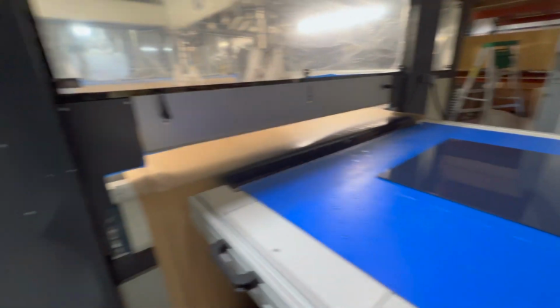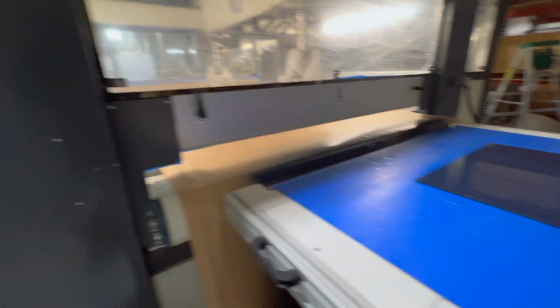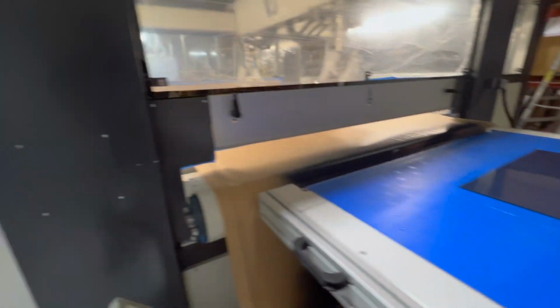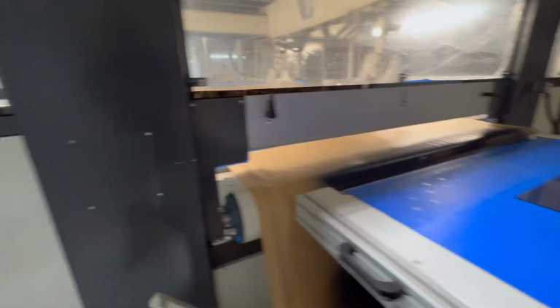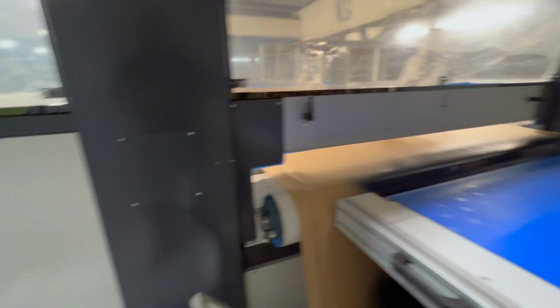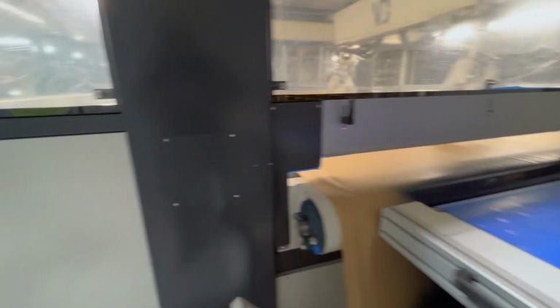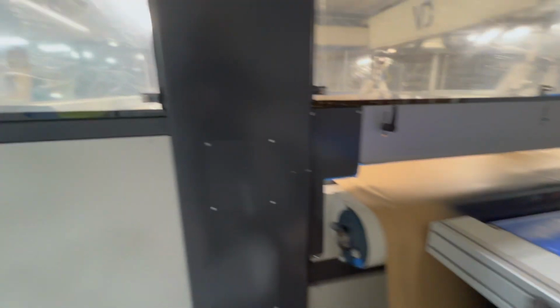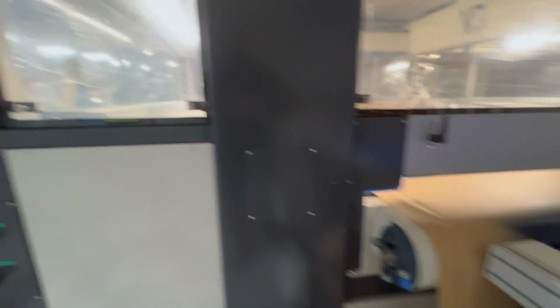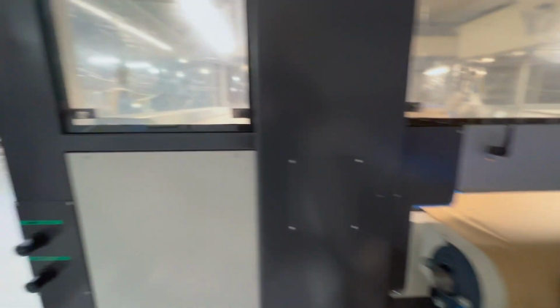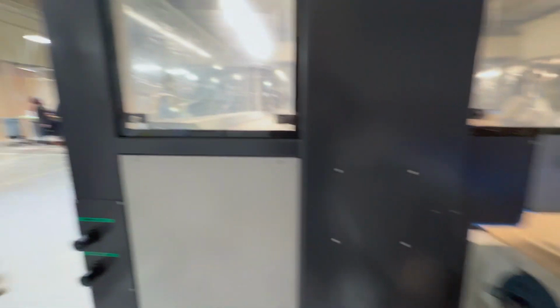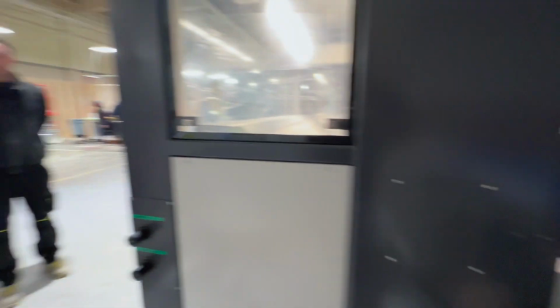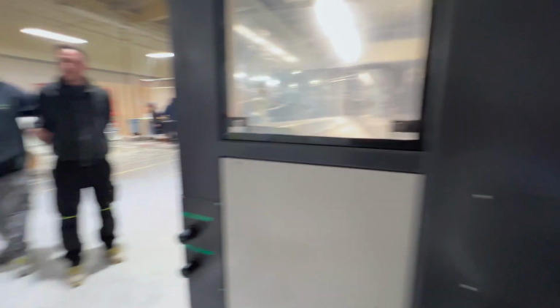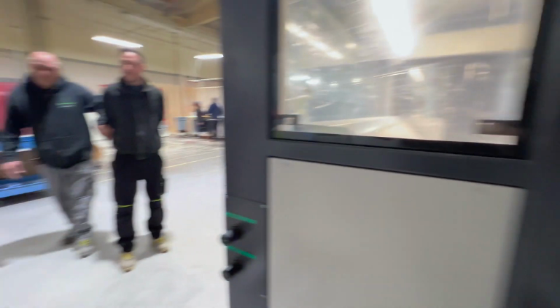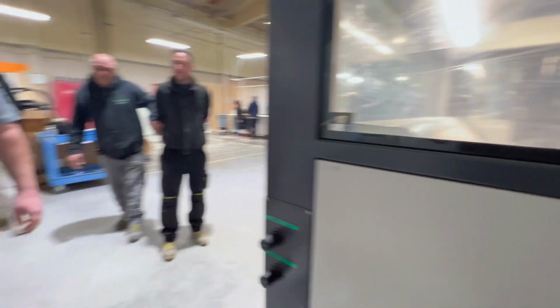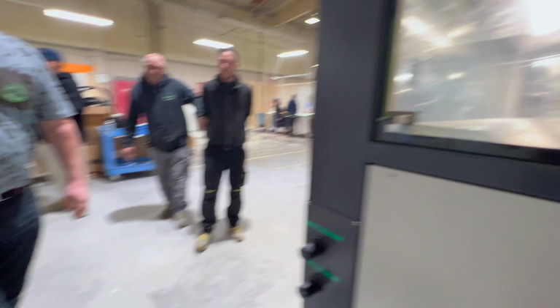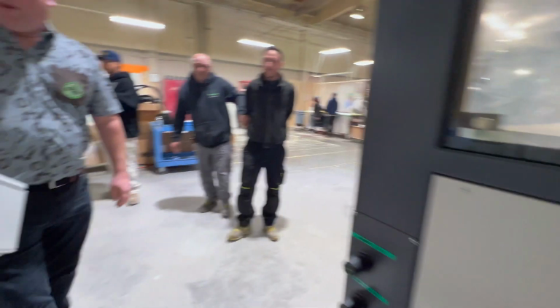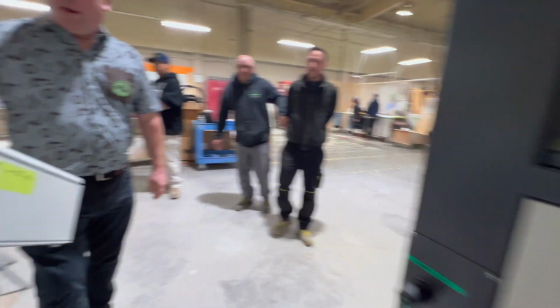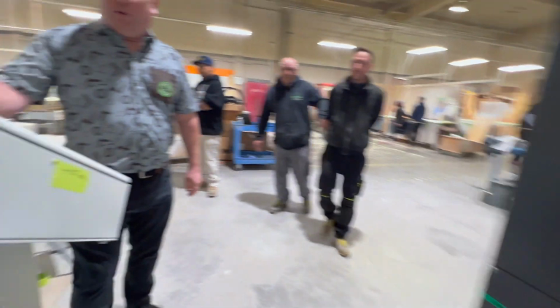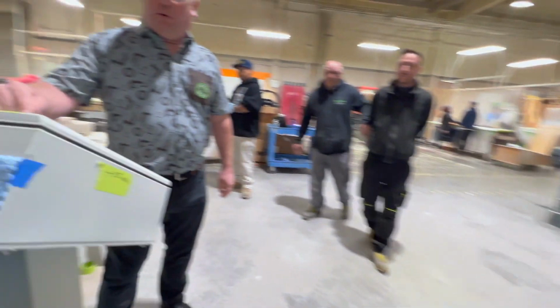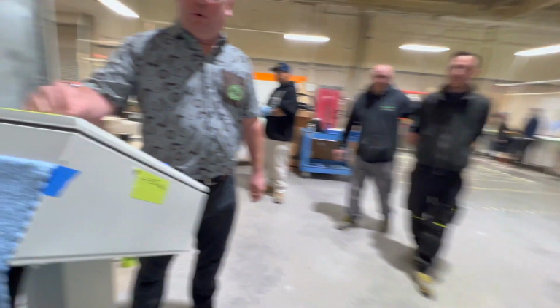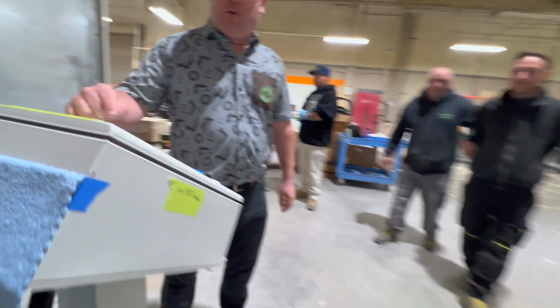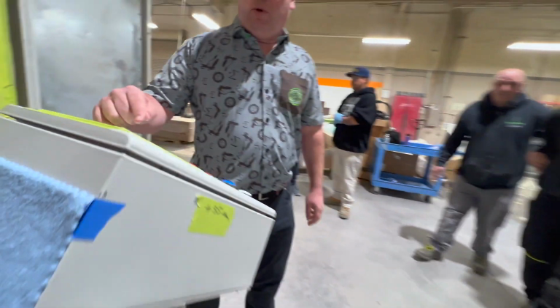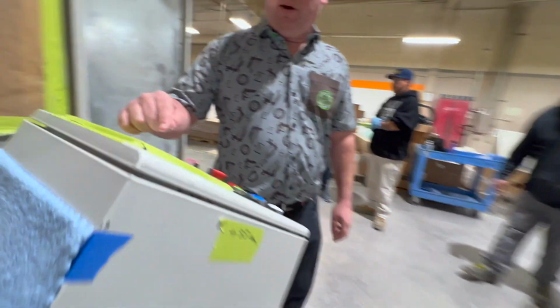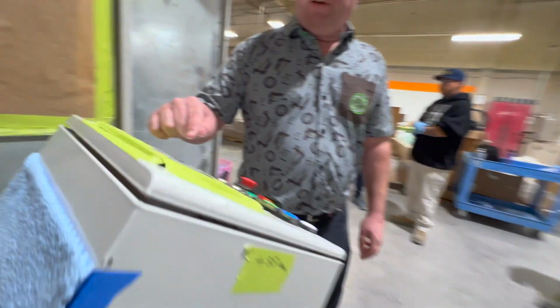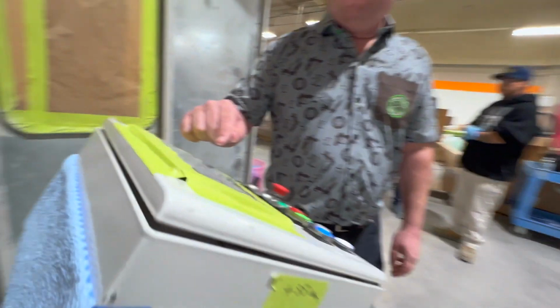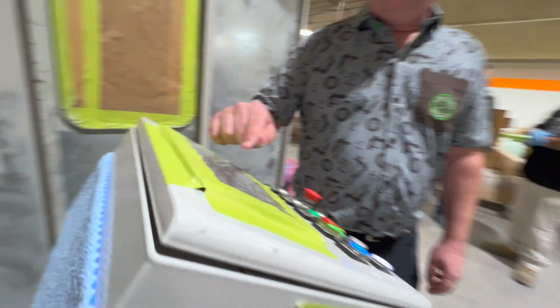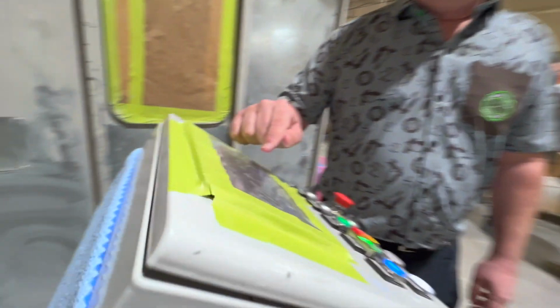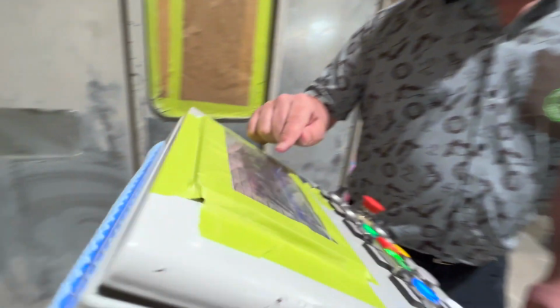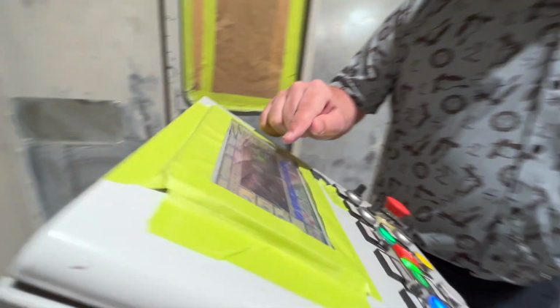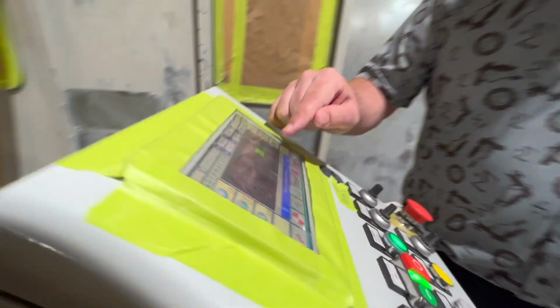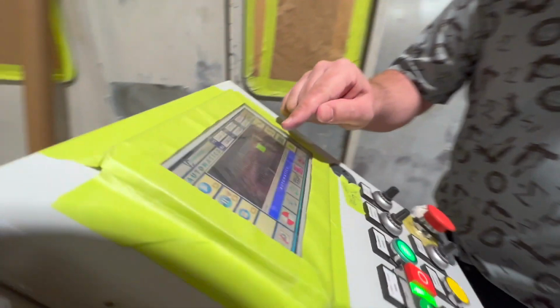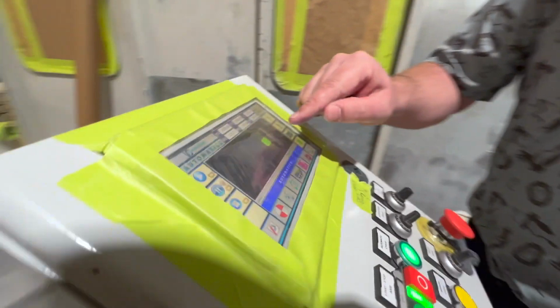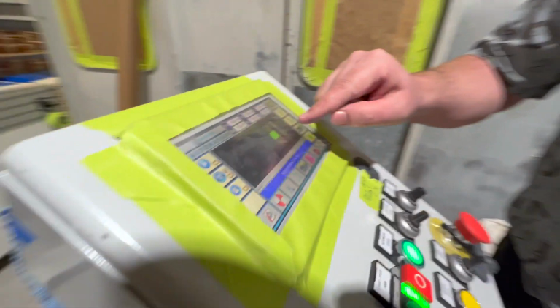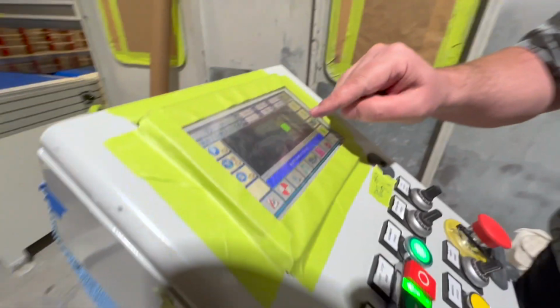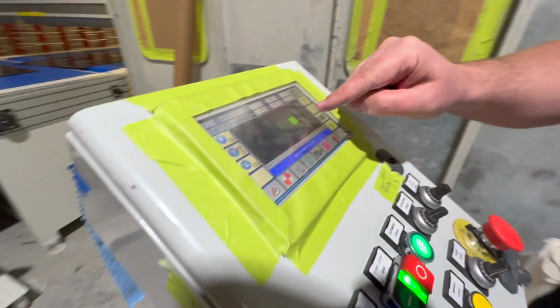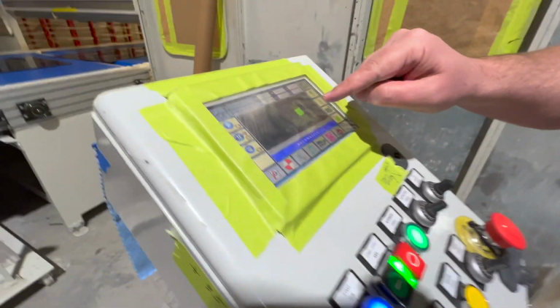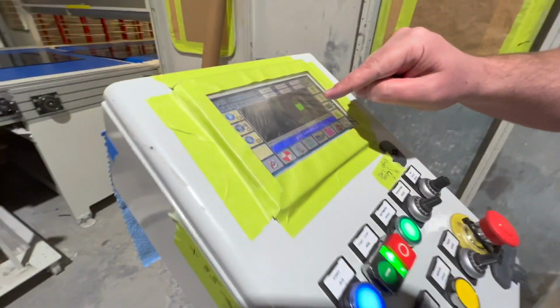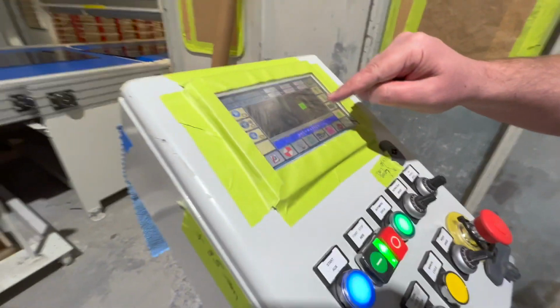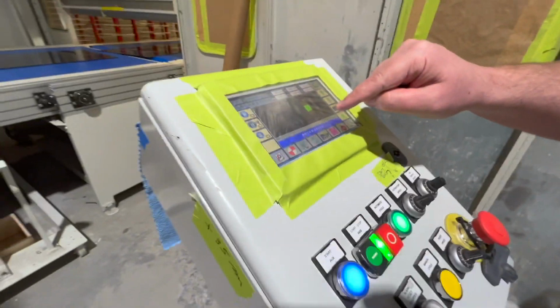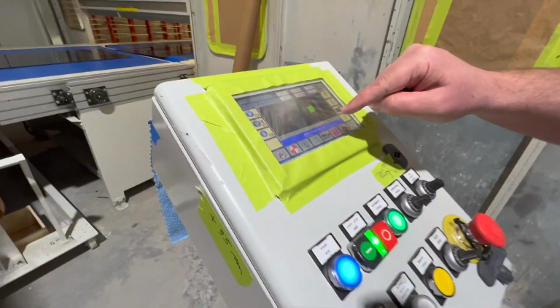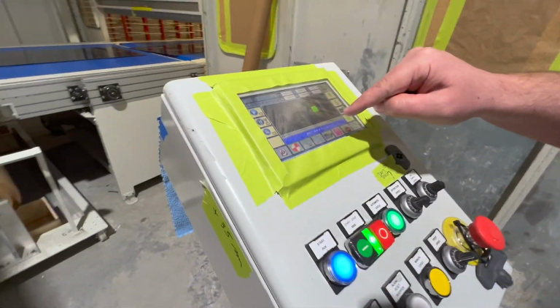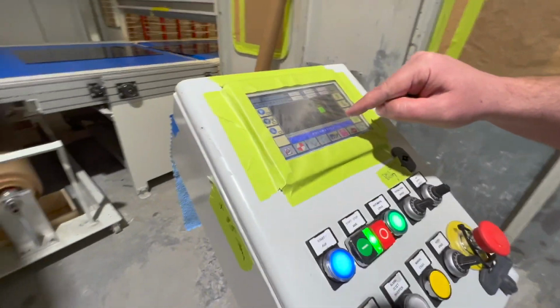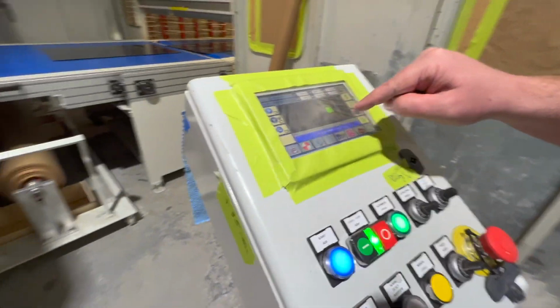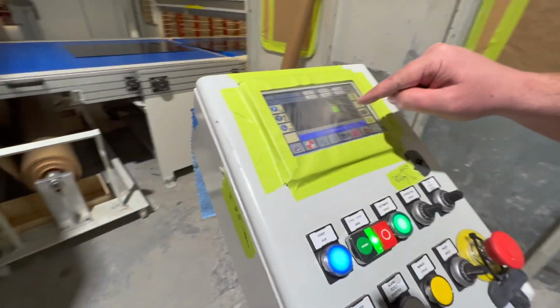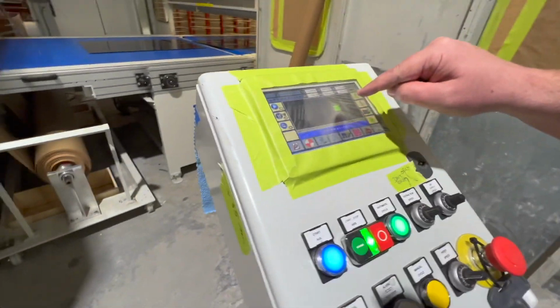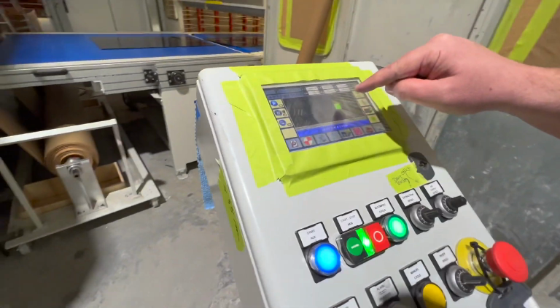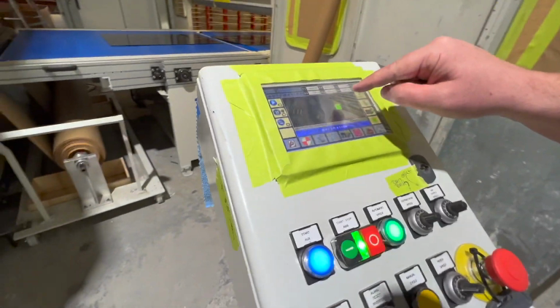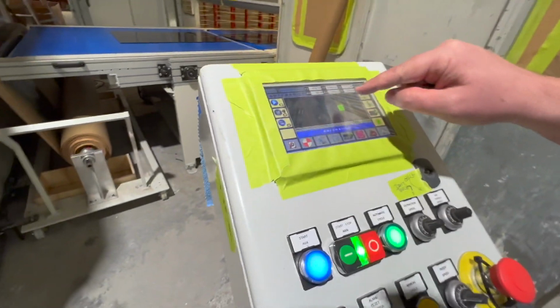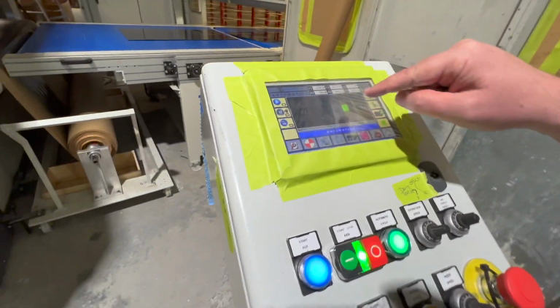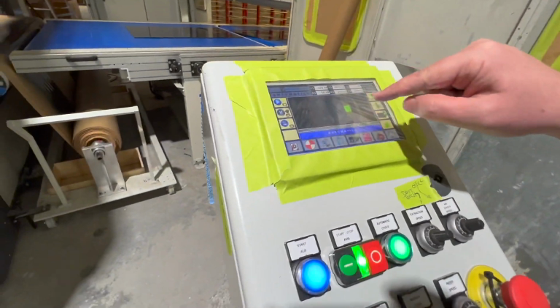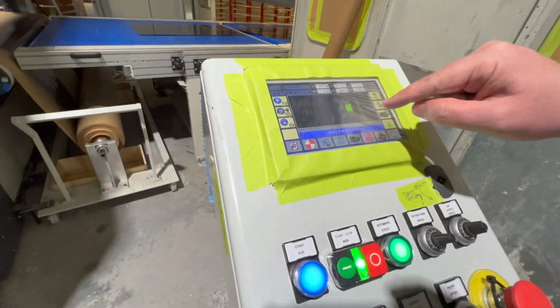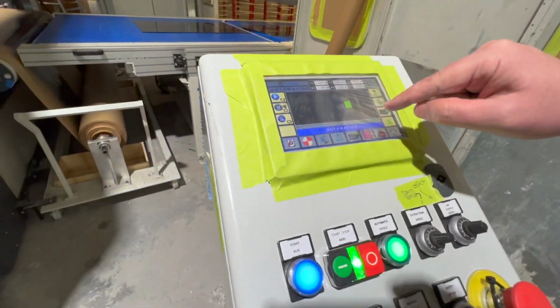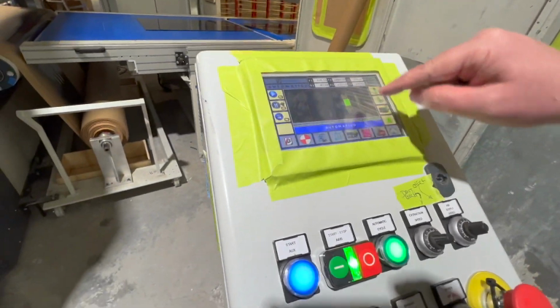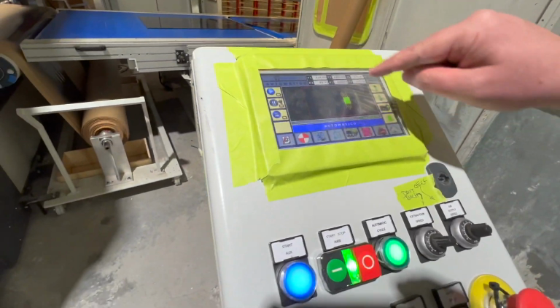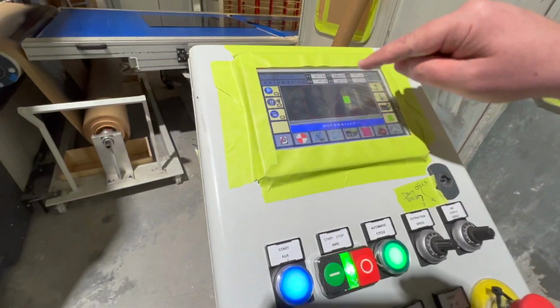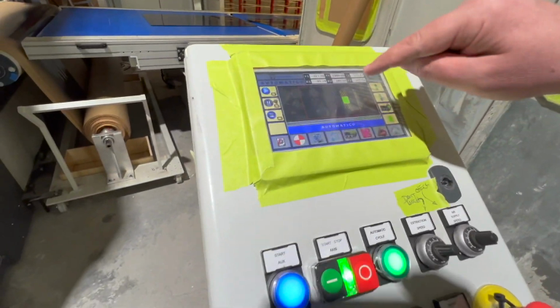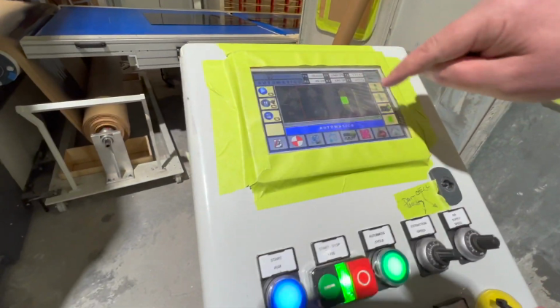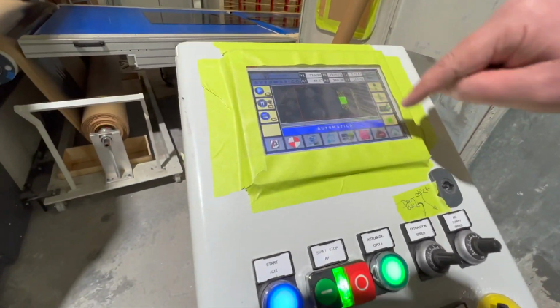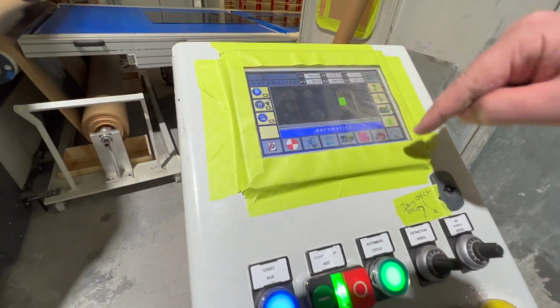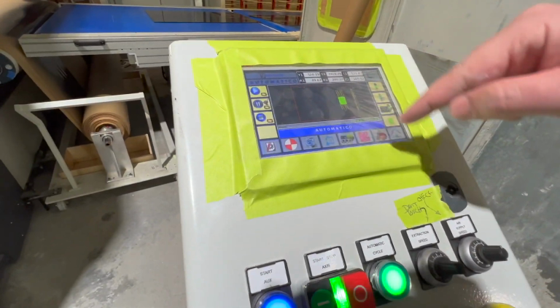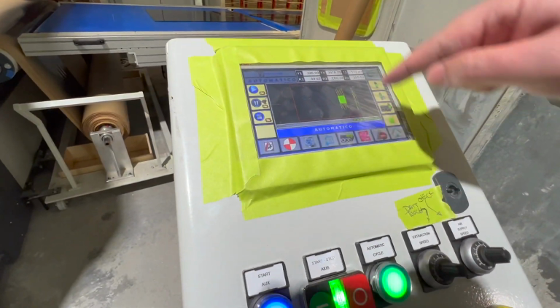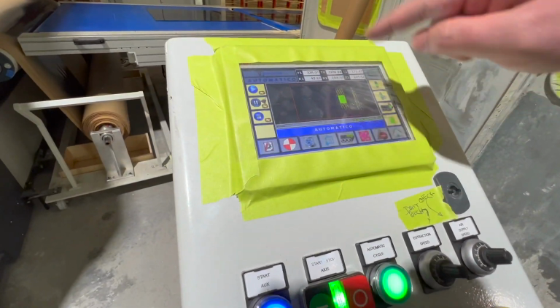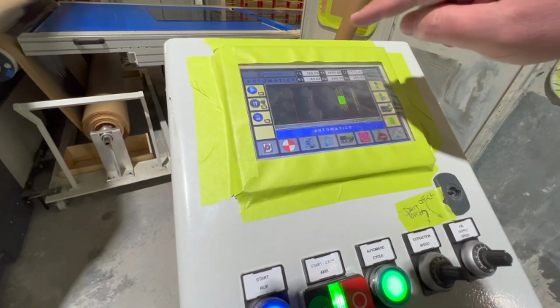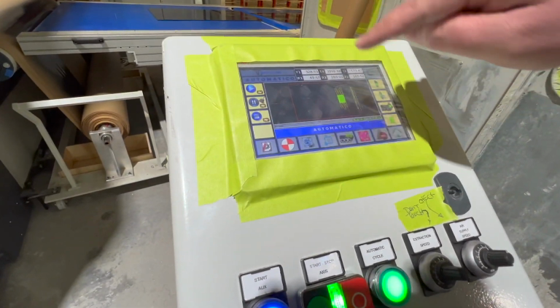I'll come back to the control panel real quick. You can actually see the part mapping in action — how it's reading the part.